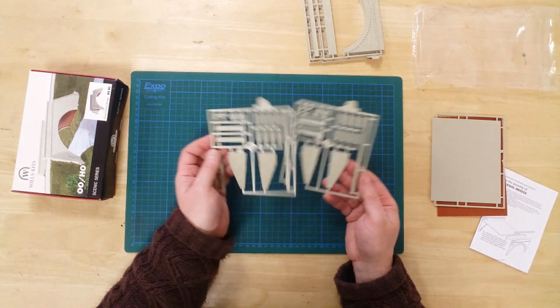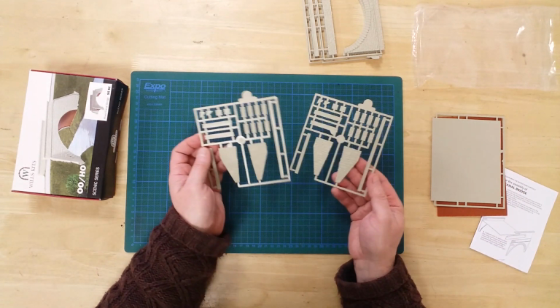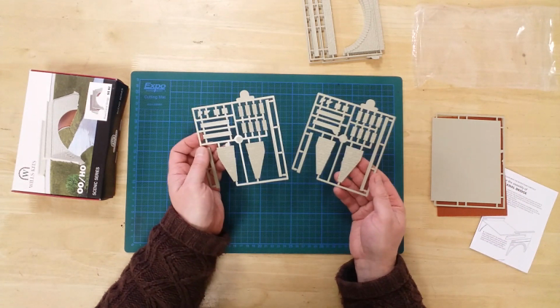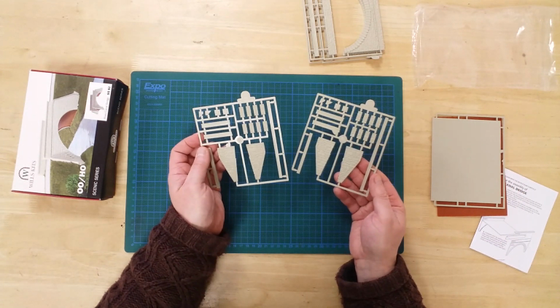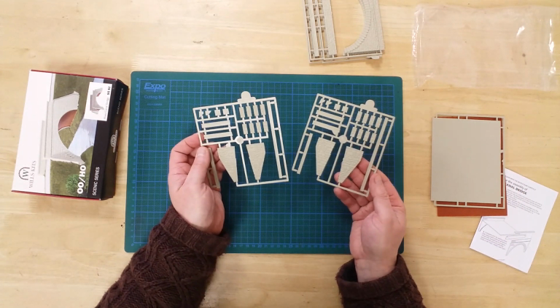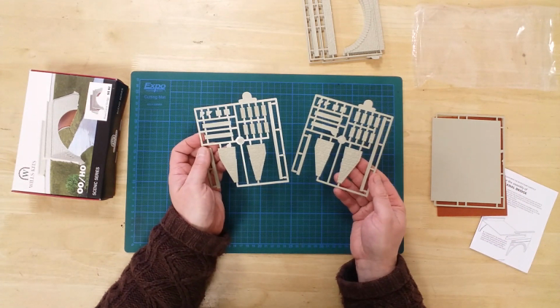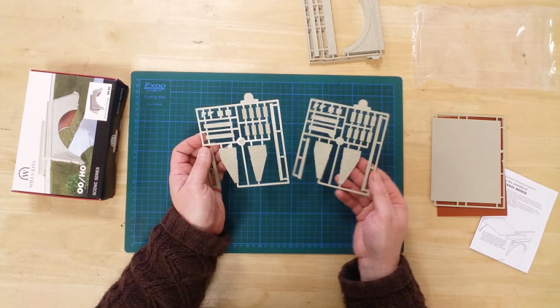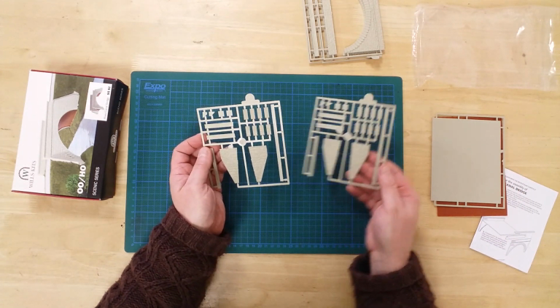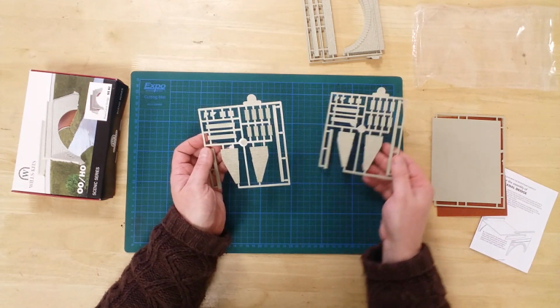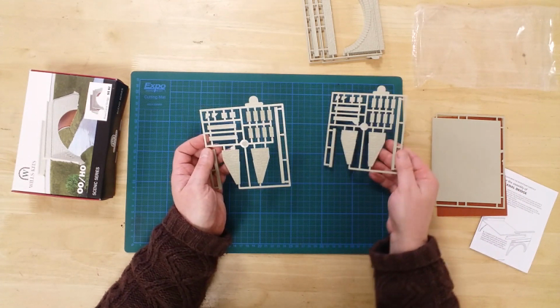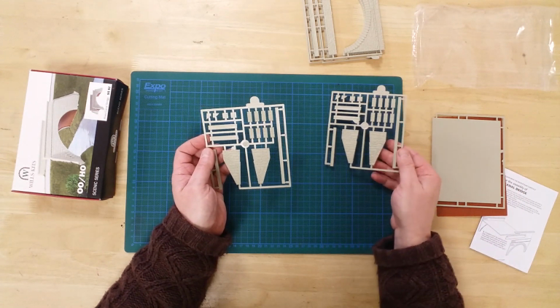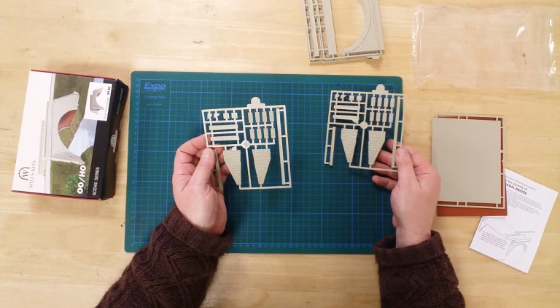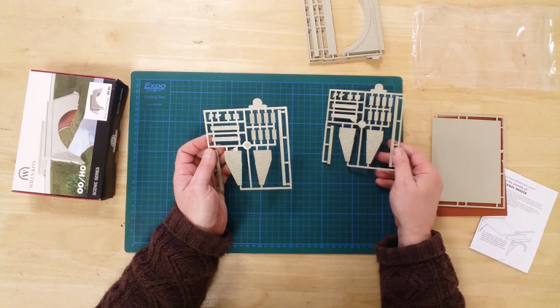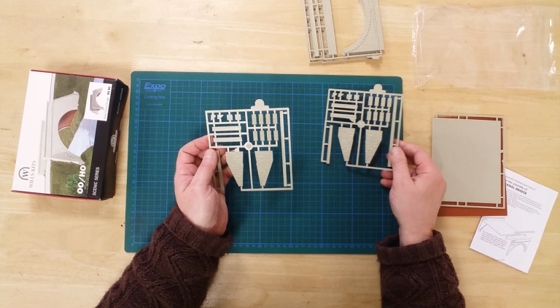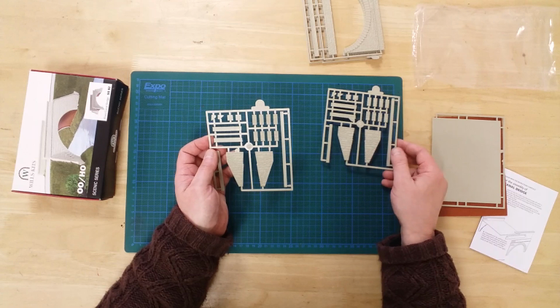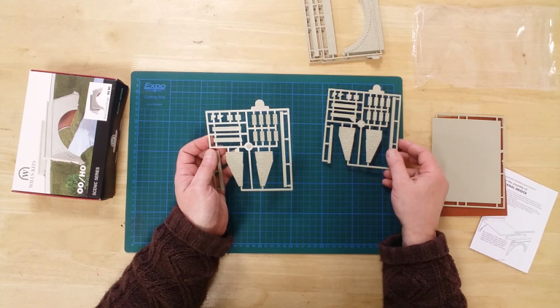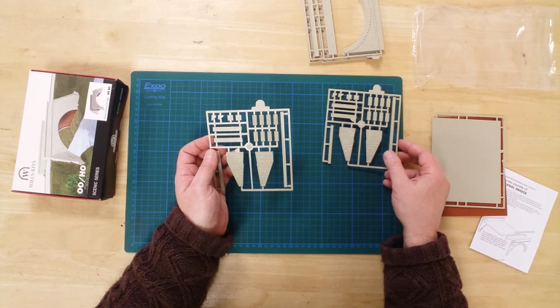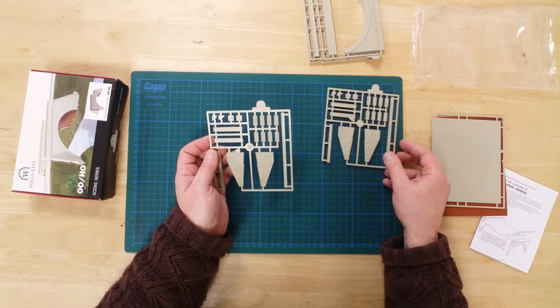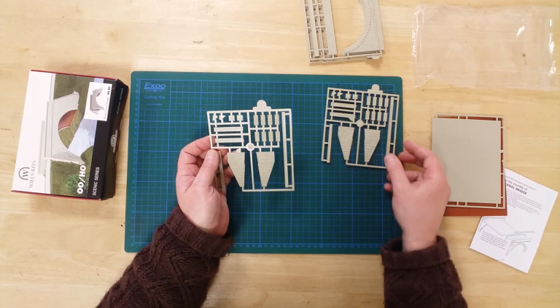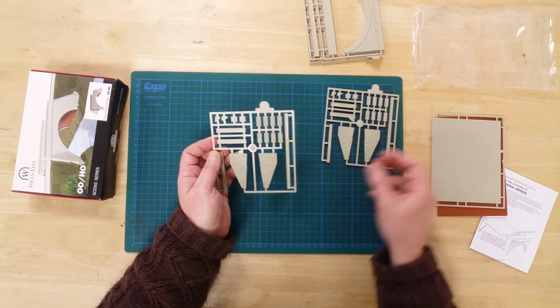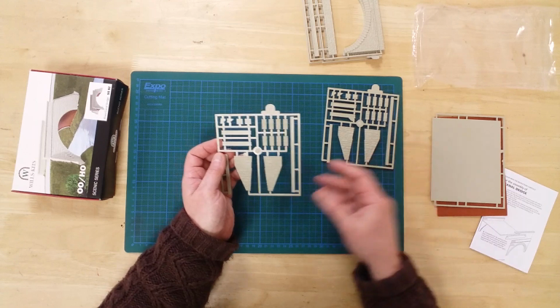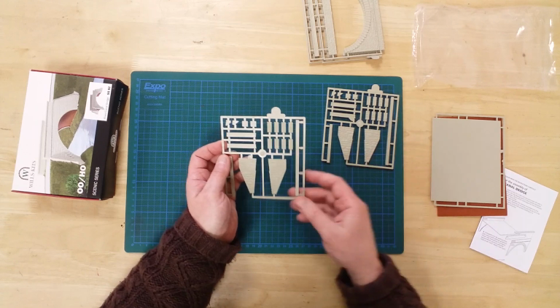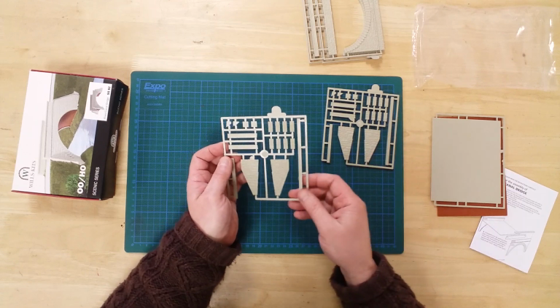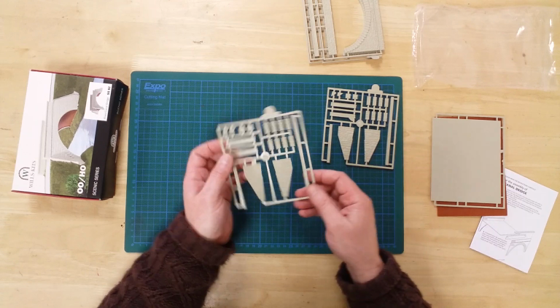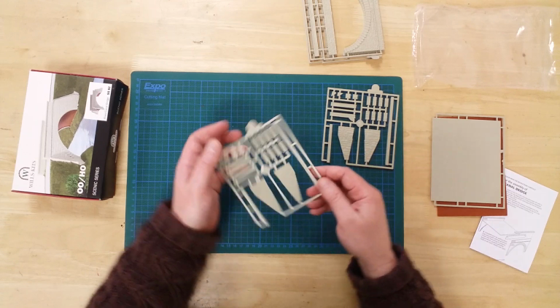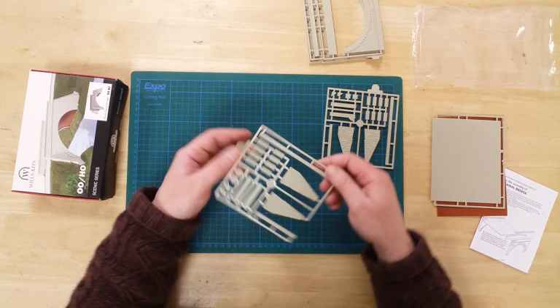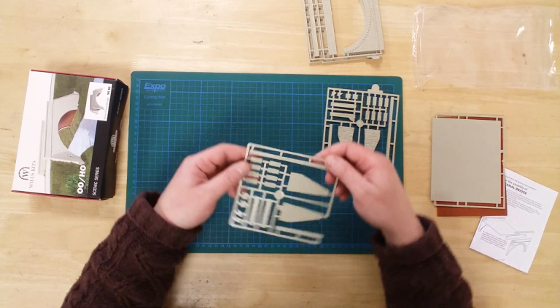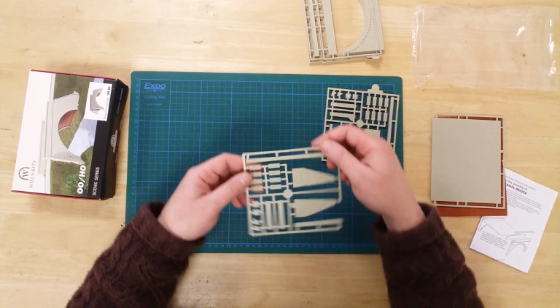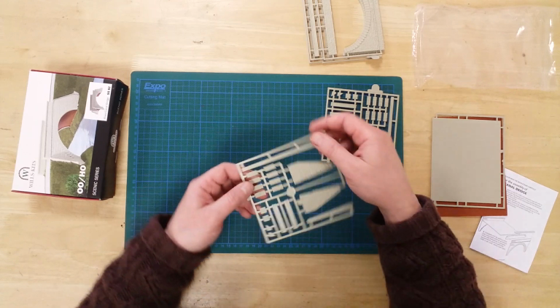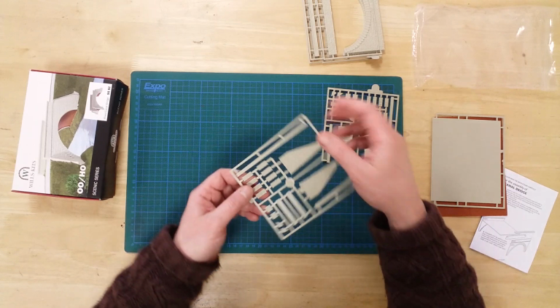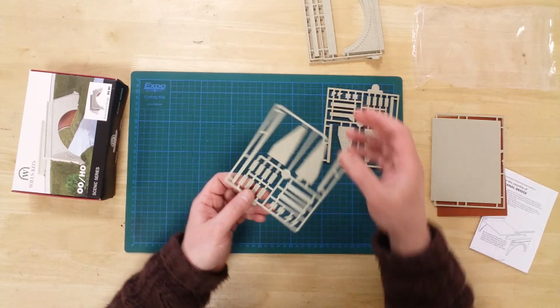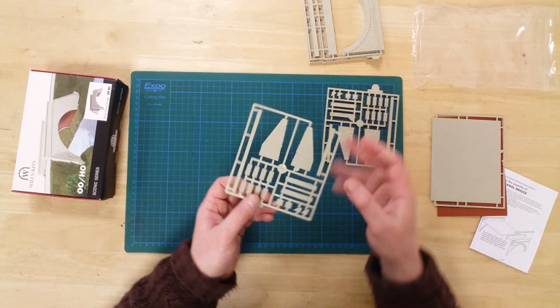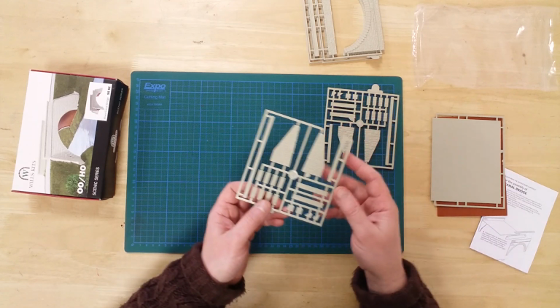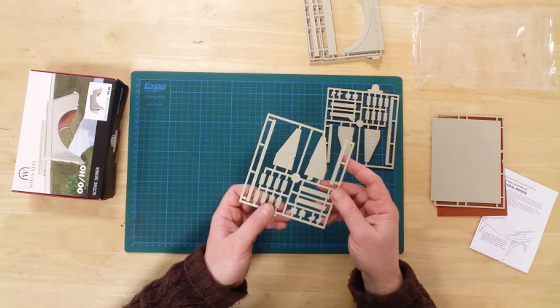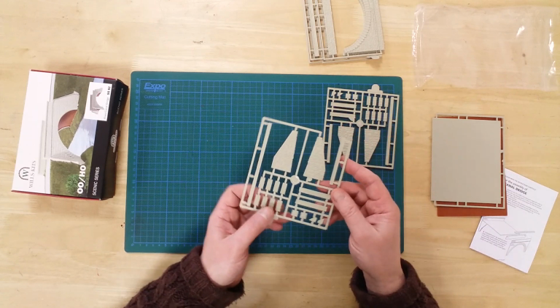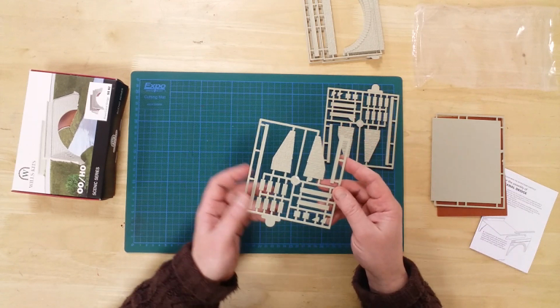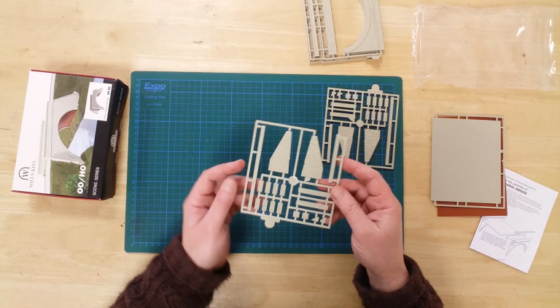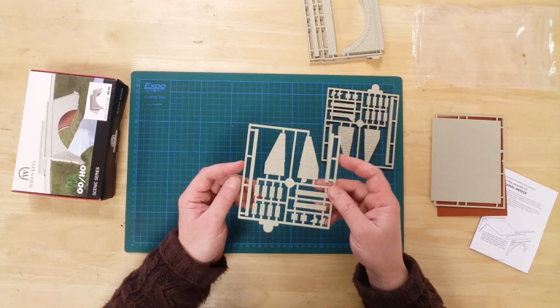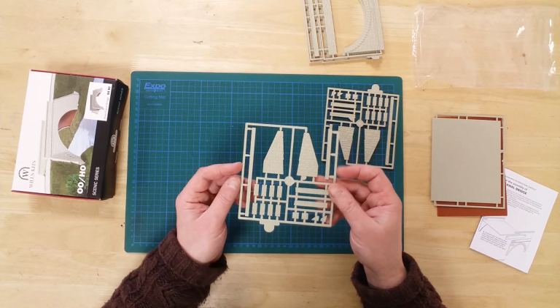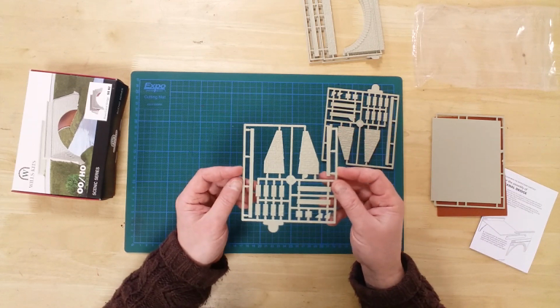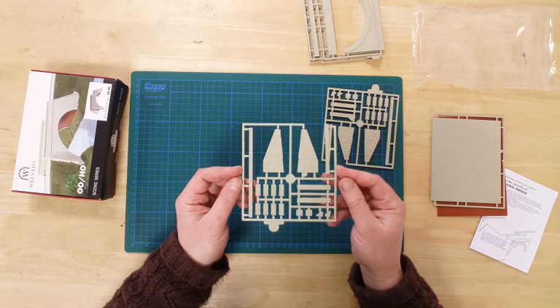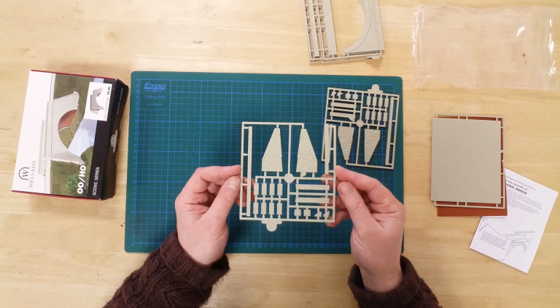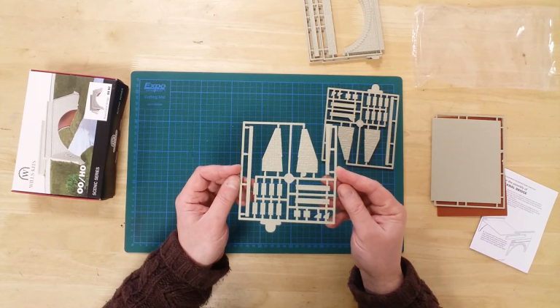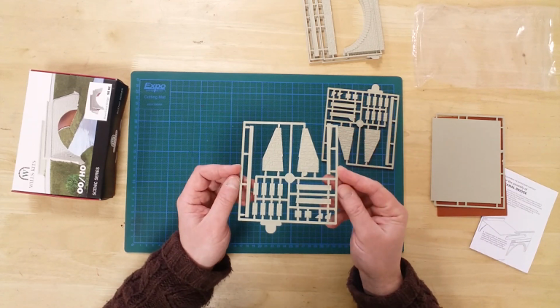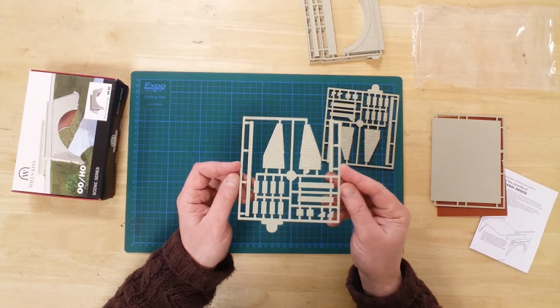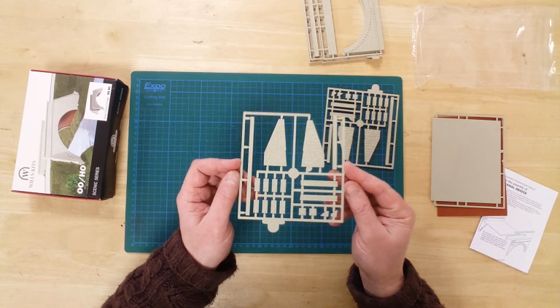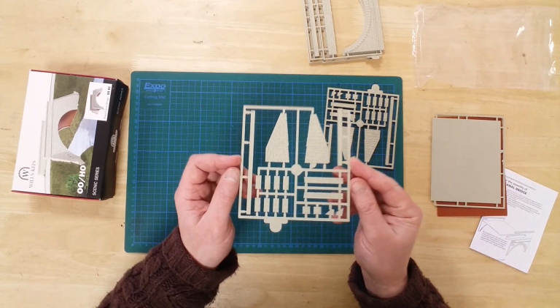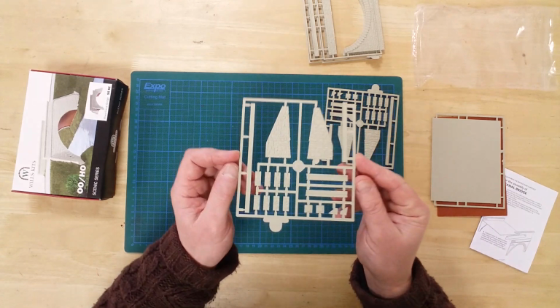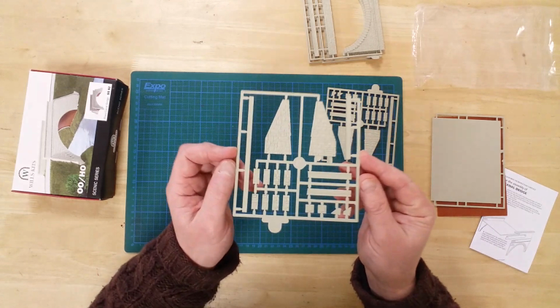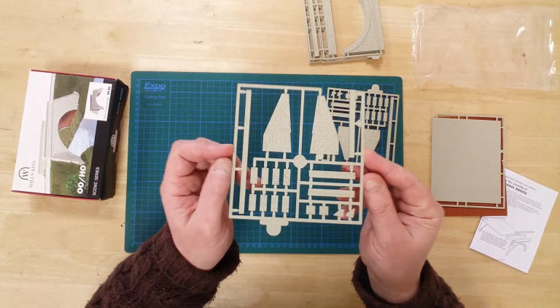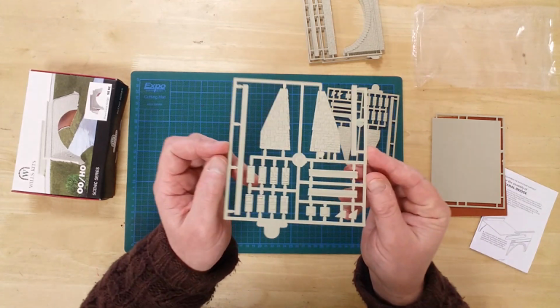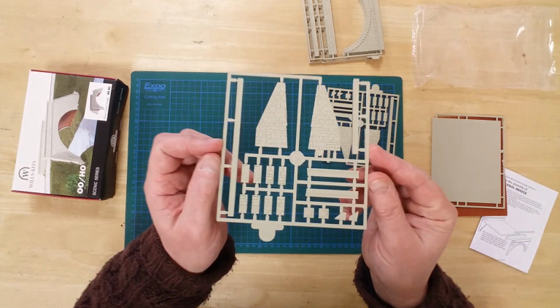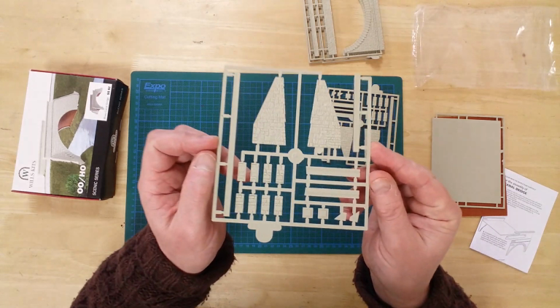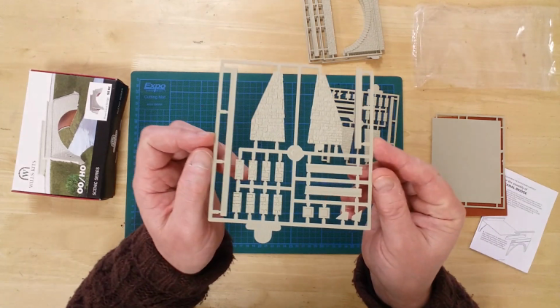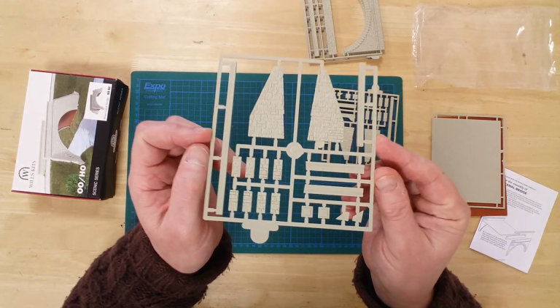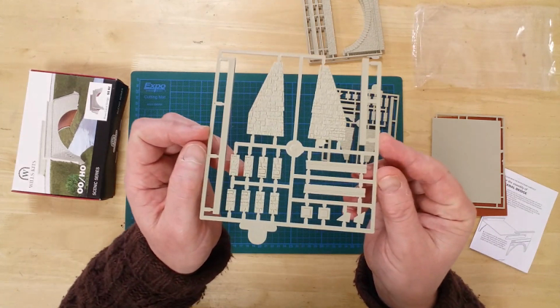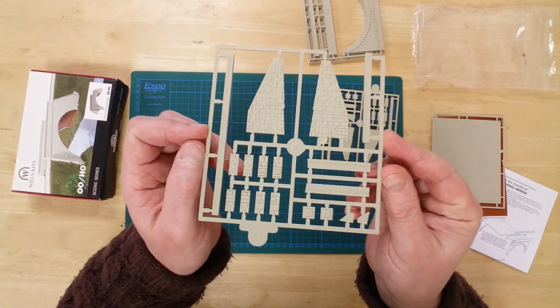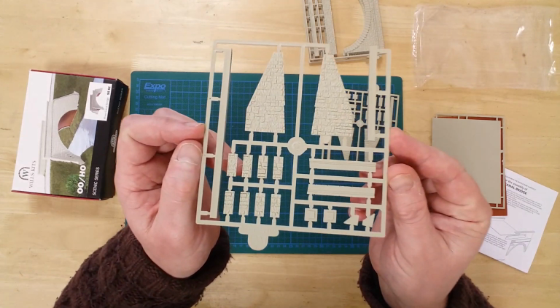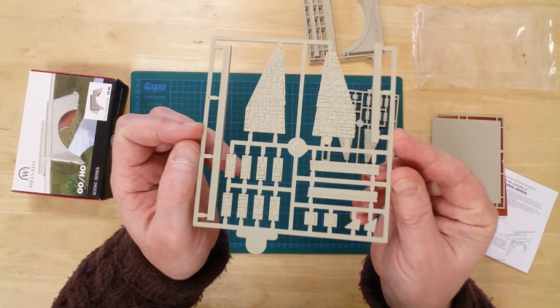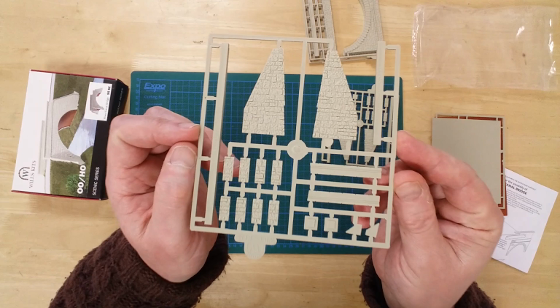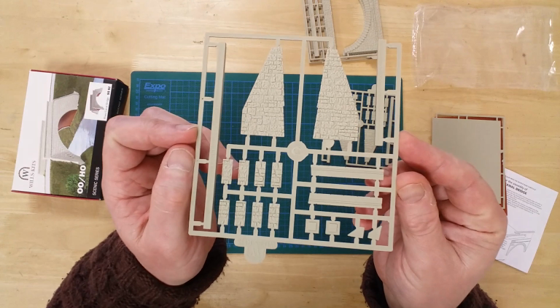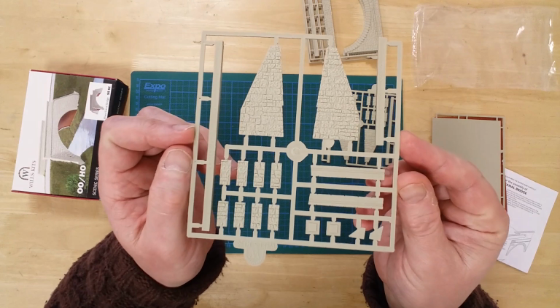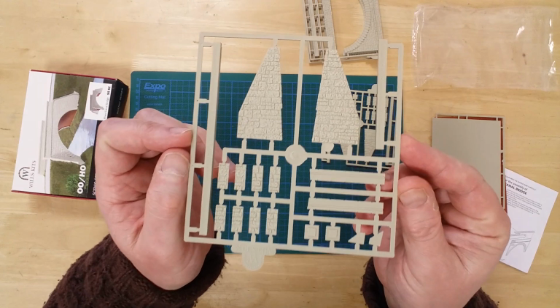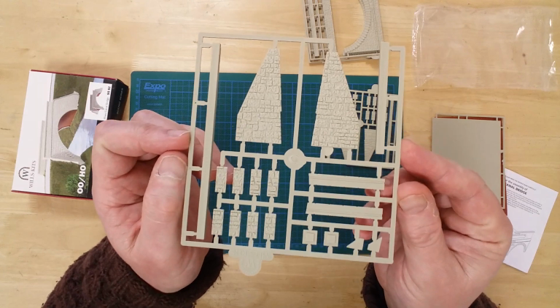Here we see another pair of identical sprues; these ones contain the parts for the four supporting bridge wings.